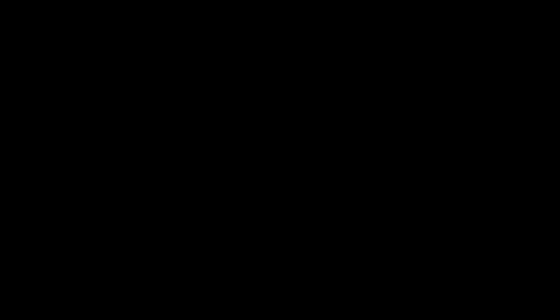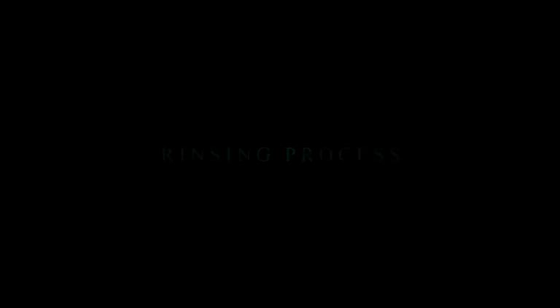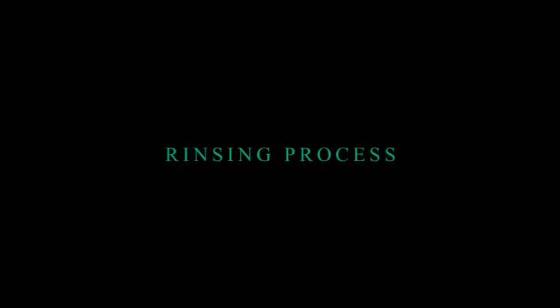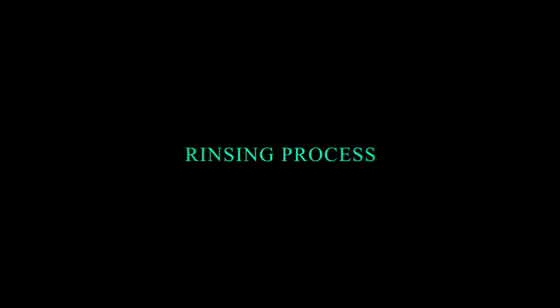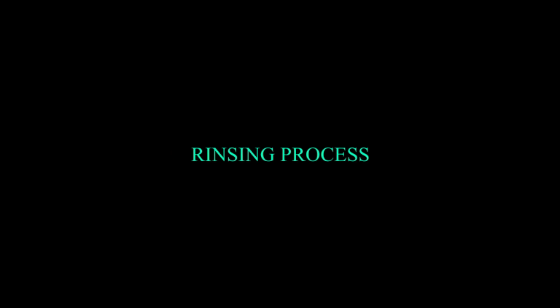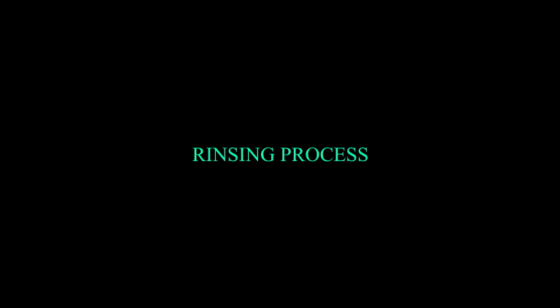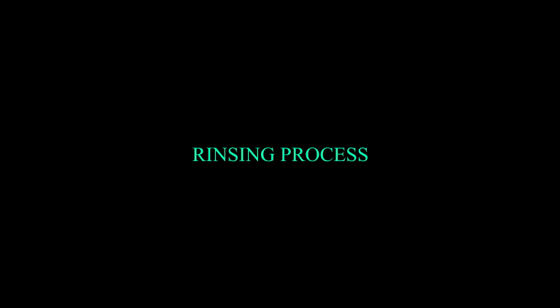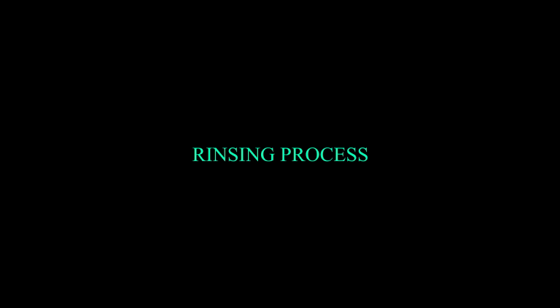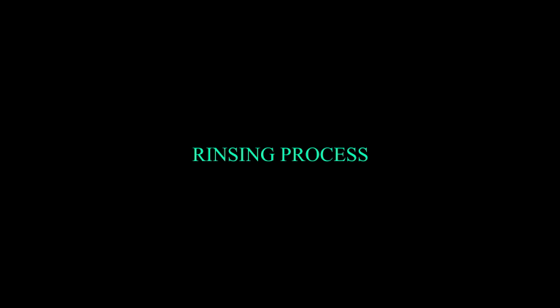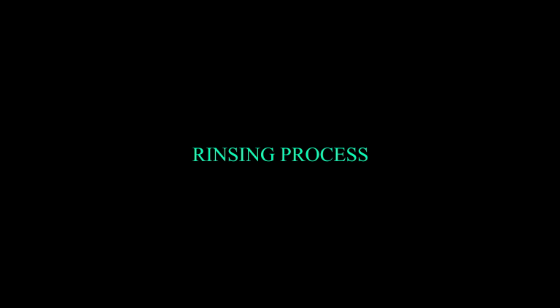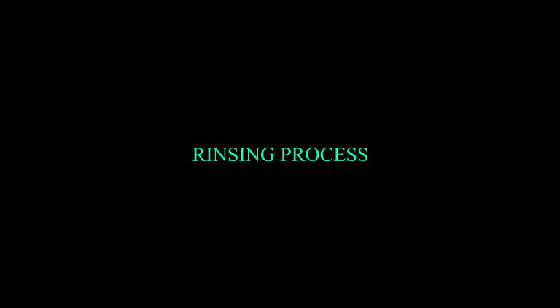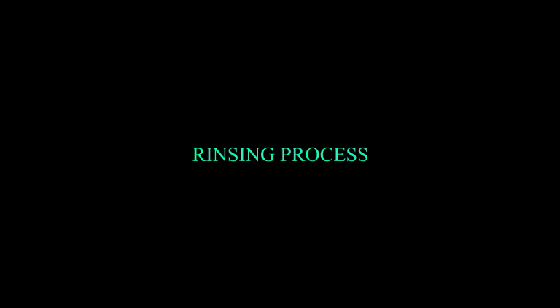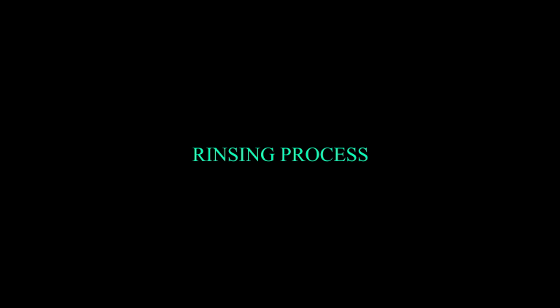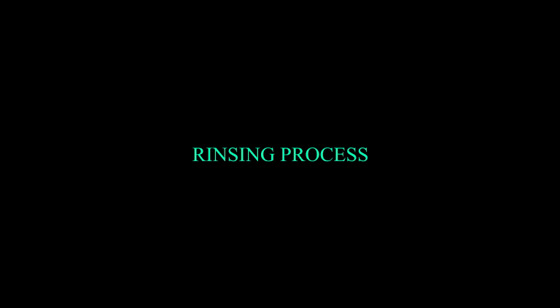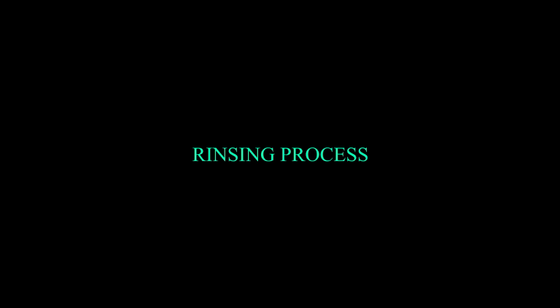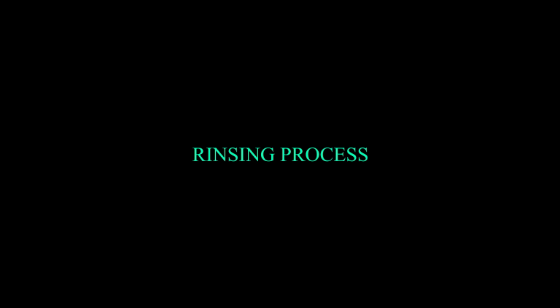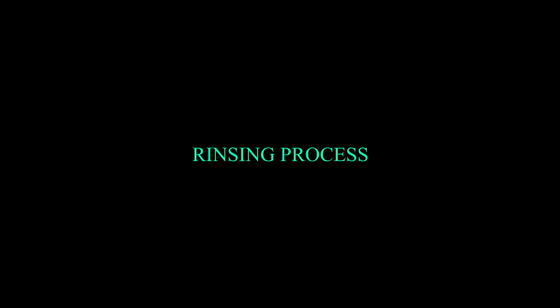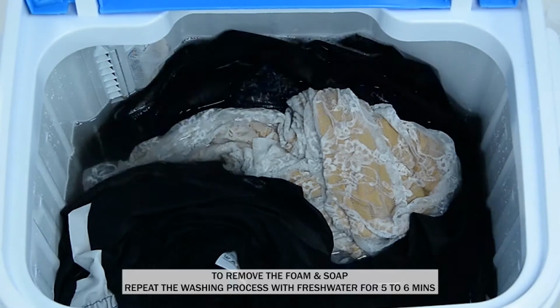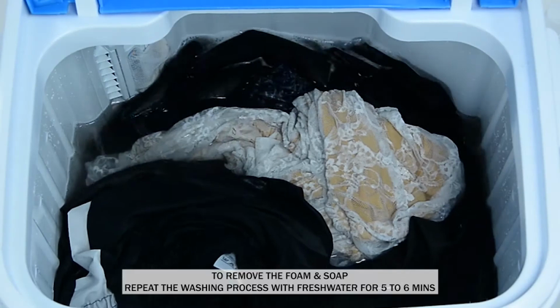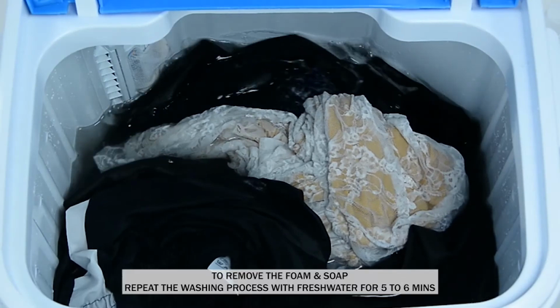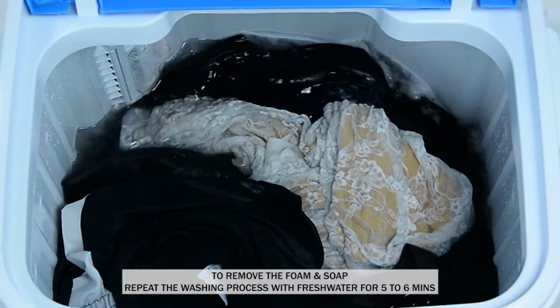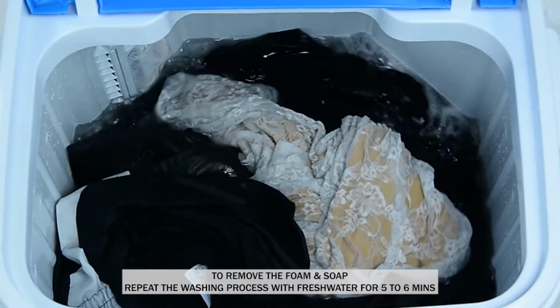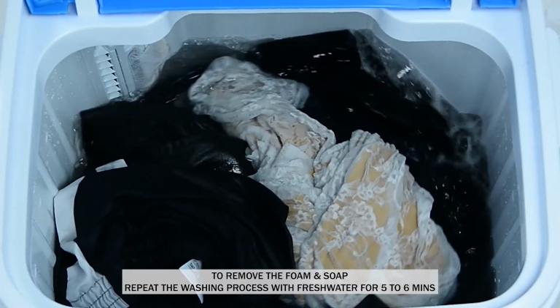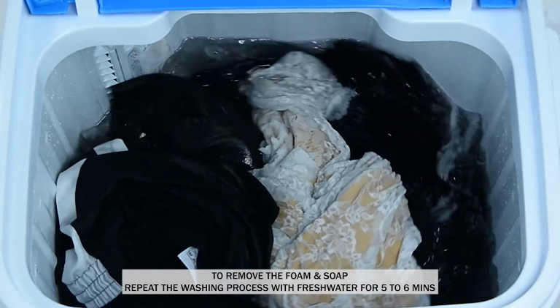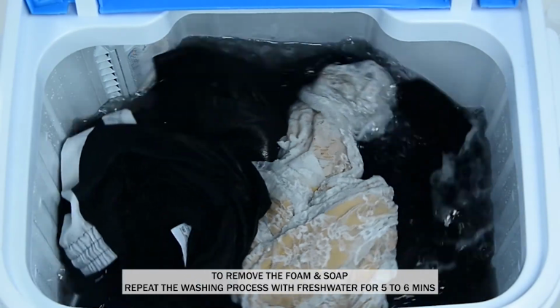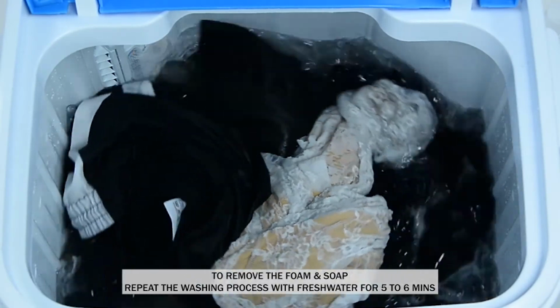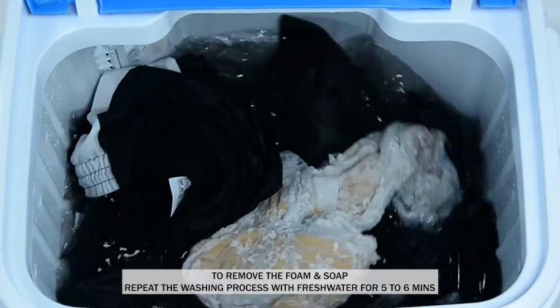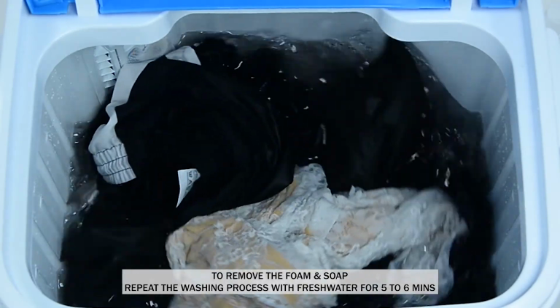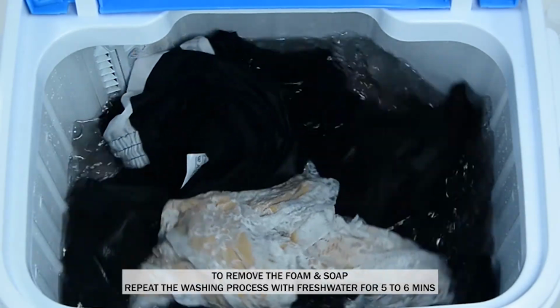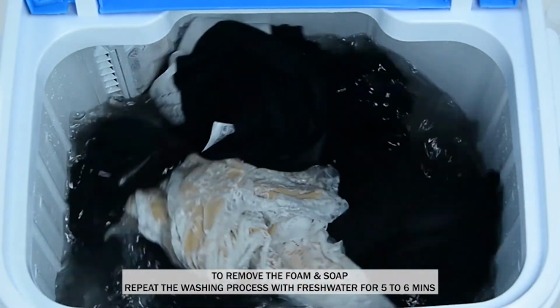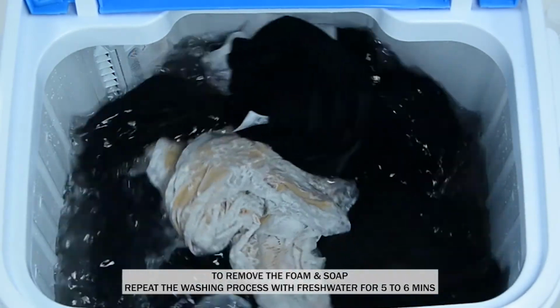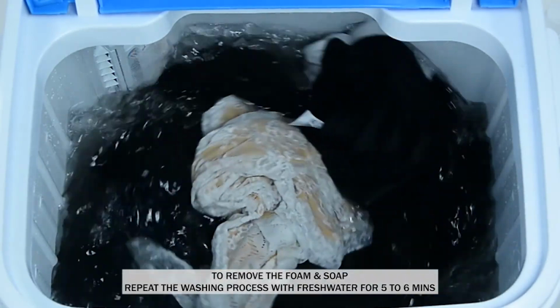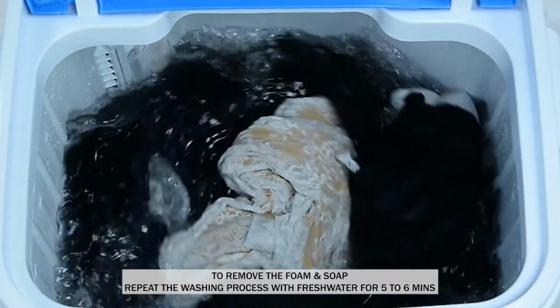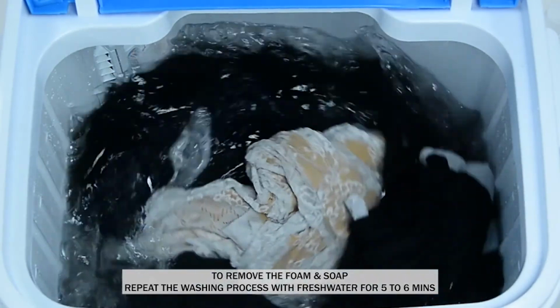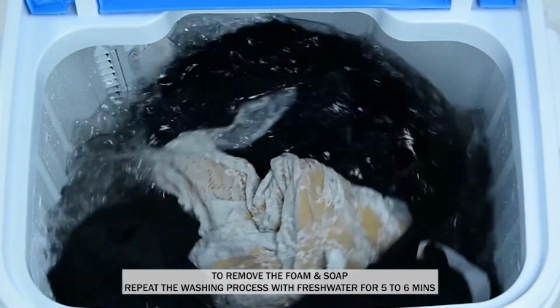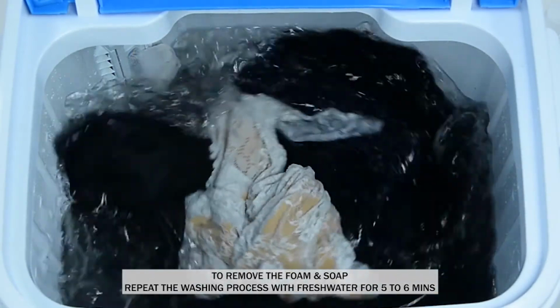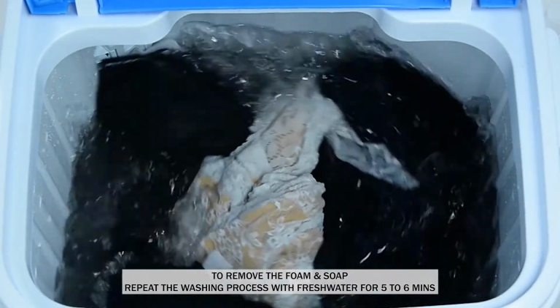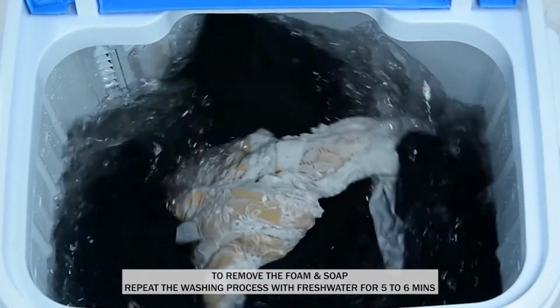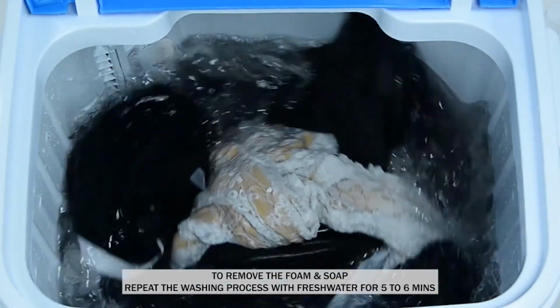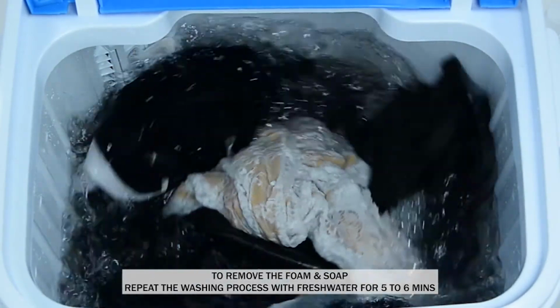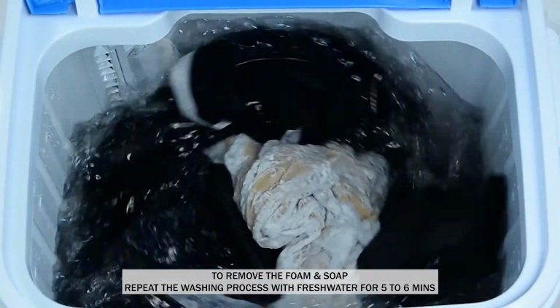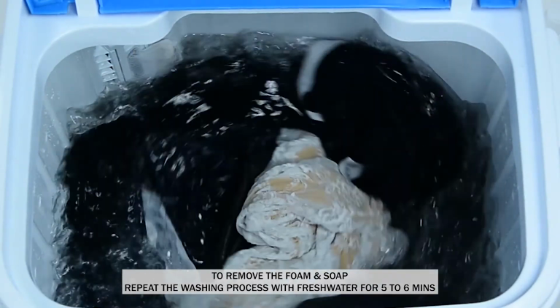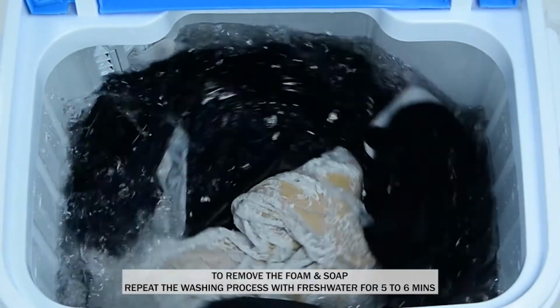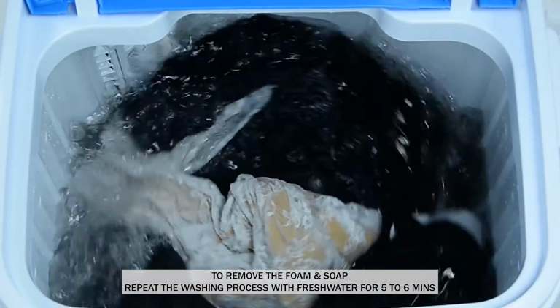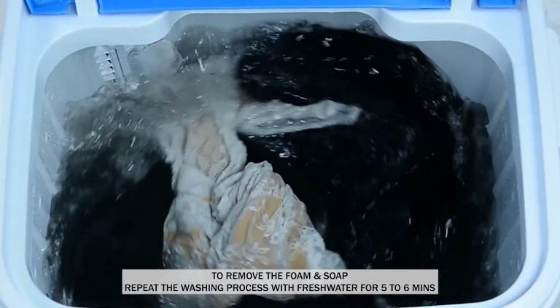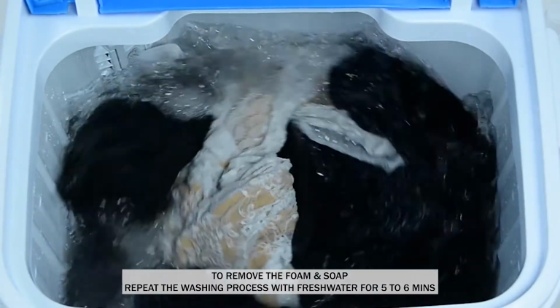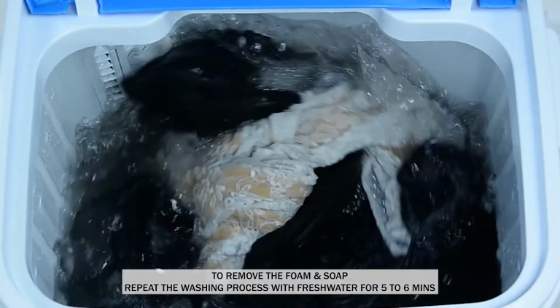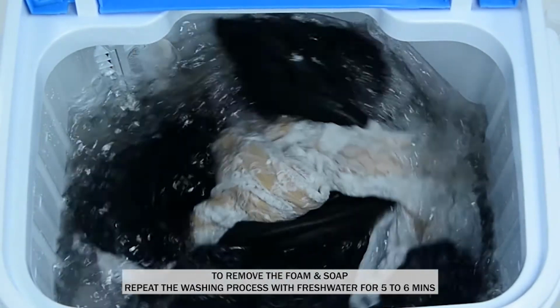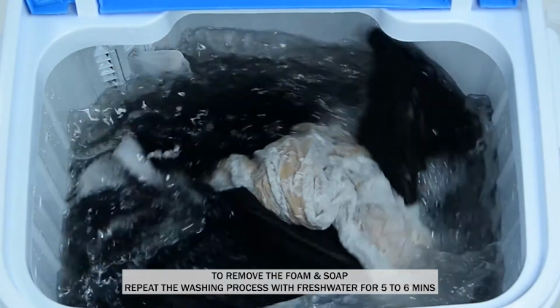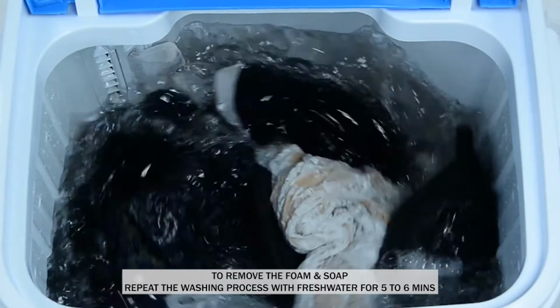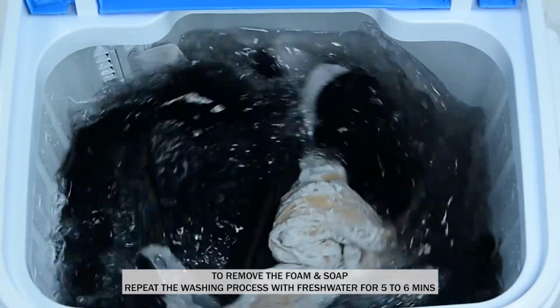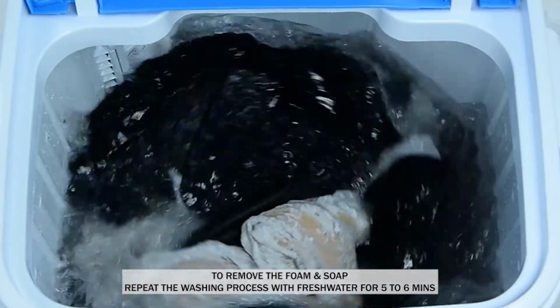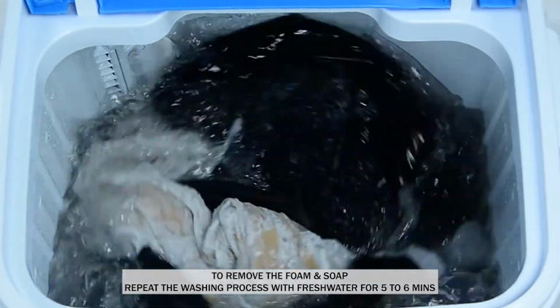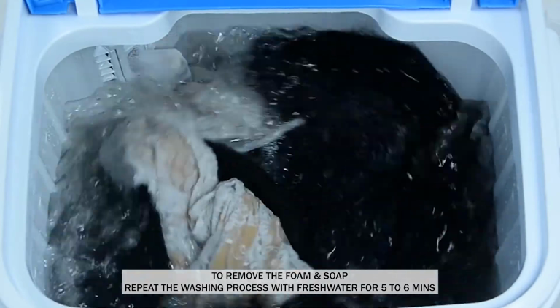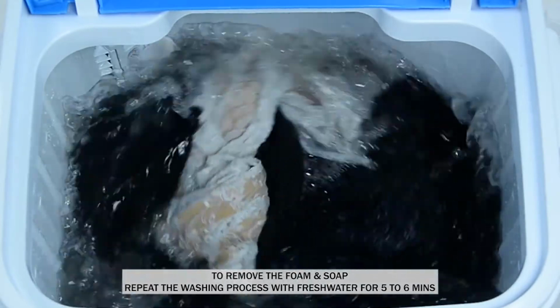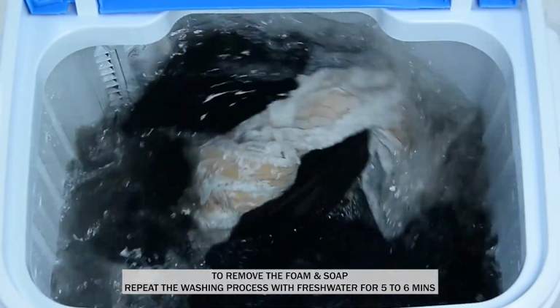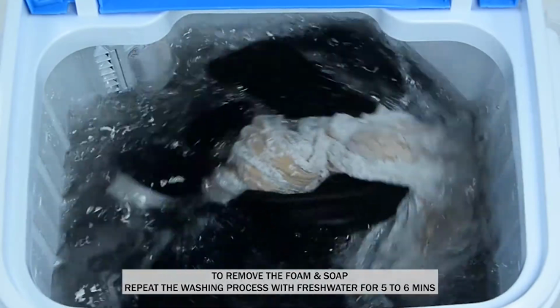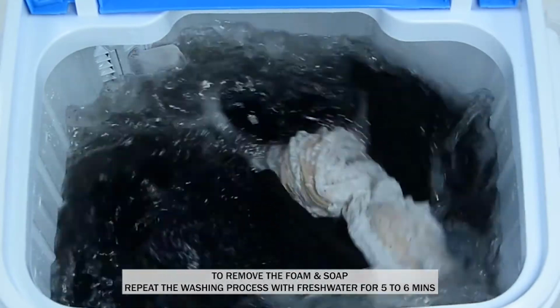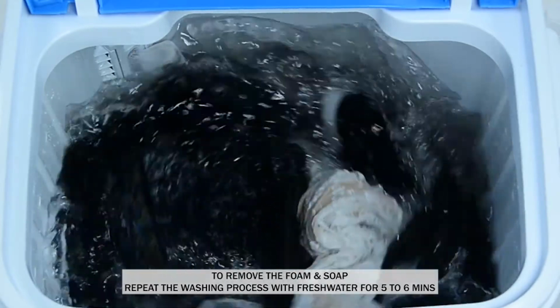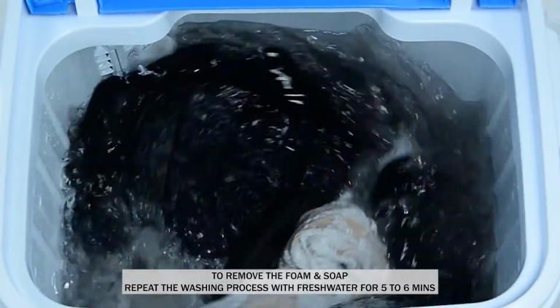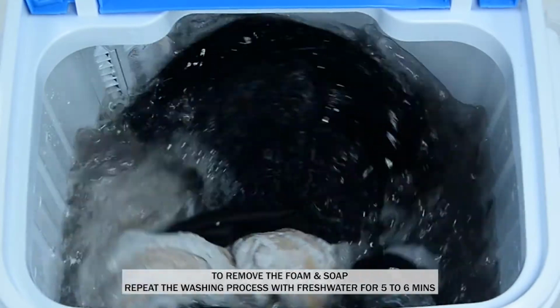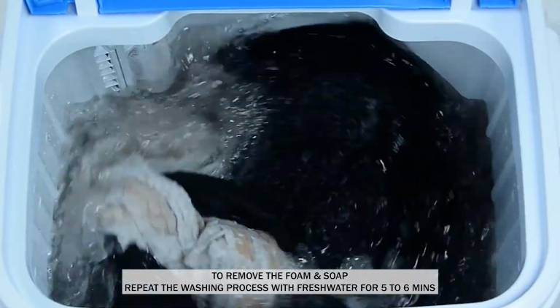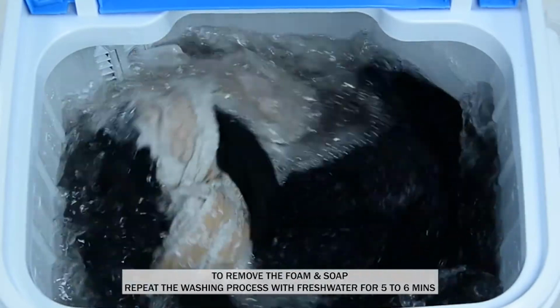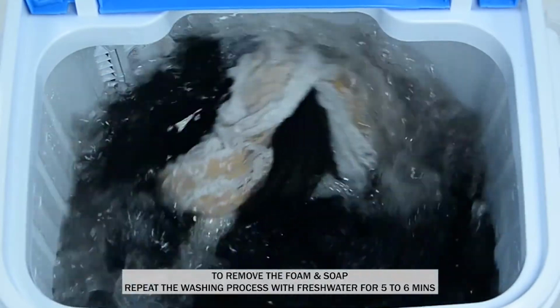Rinsing process. To remove the foam and soap, repeat the washing process with fresh water for 5 to 6 minutes.